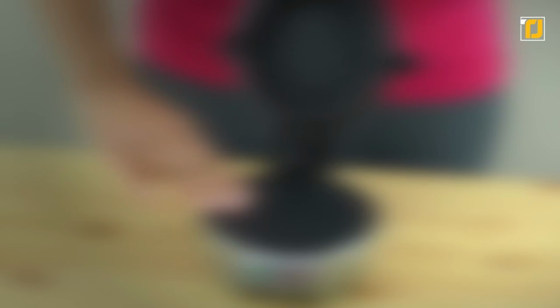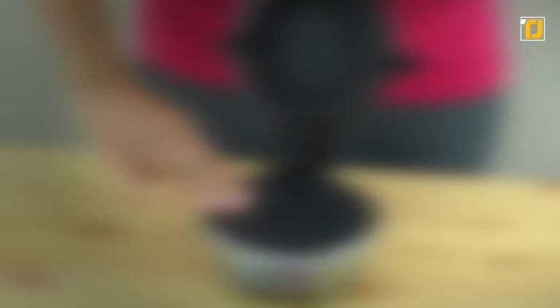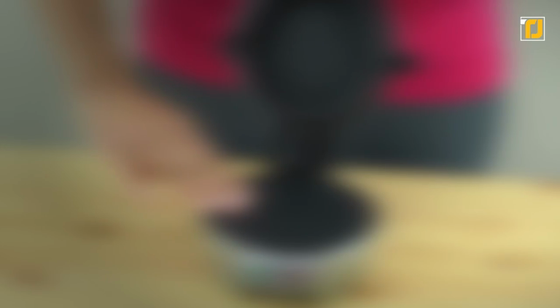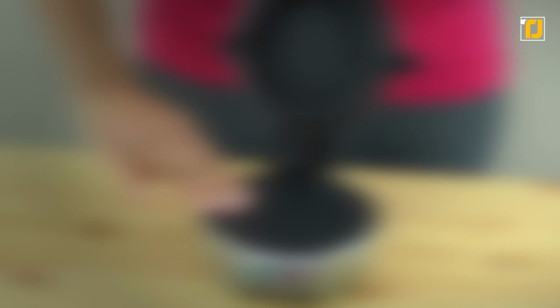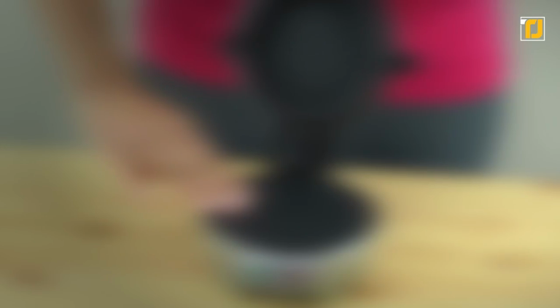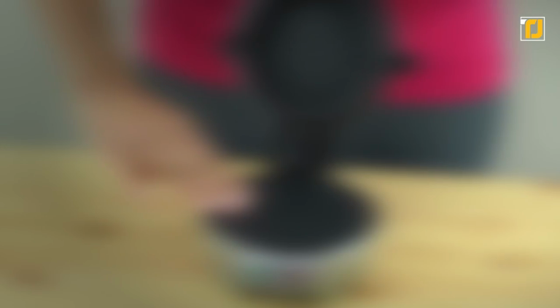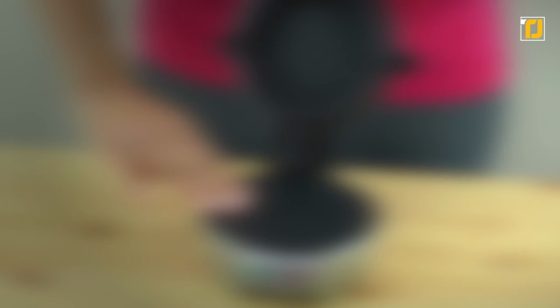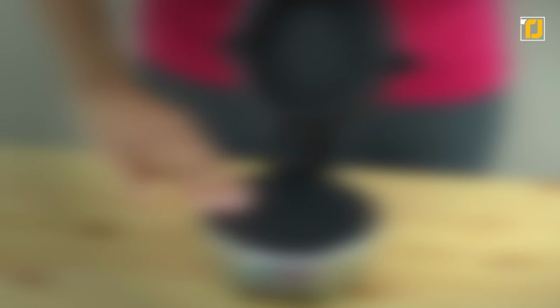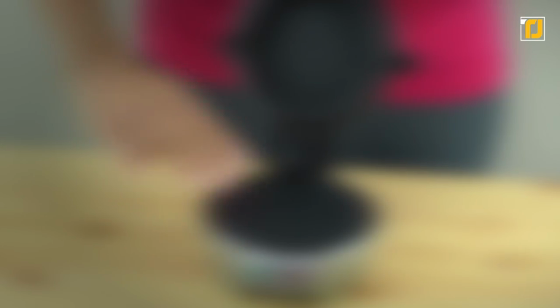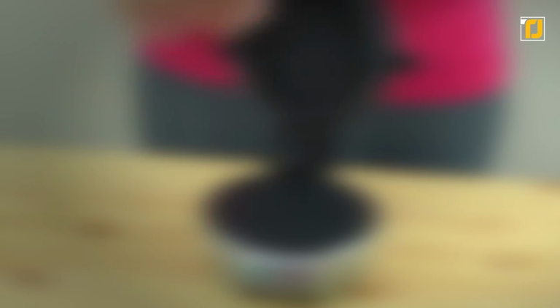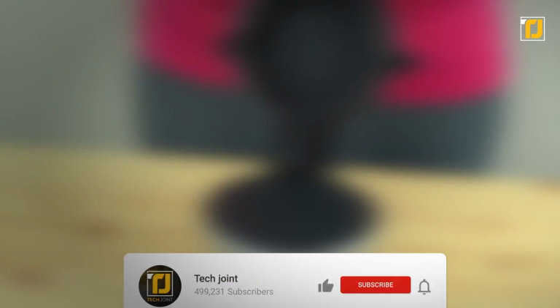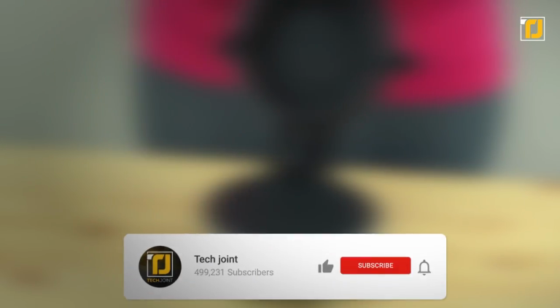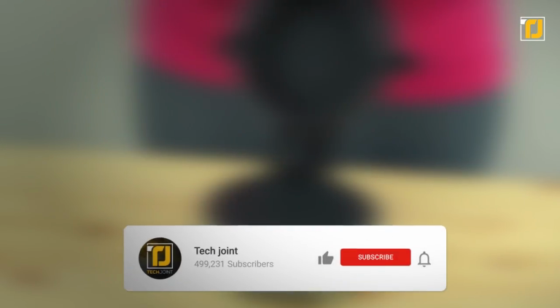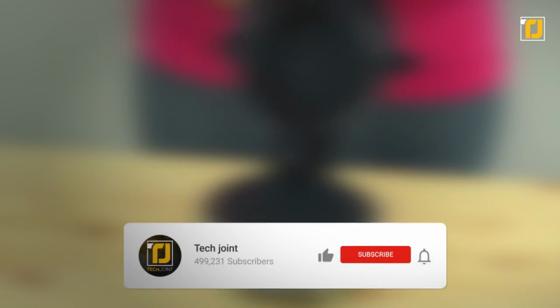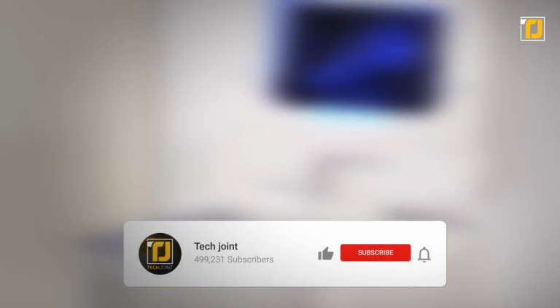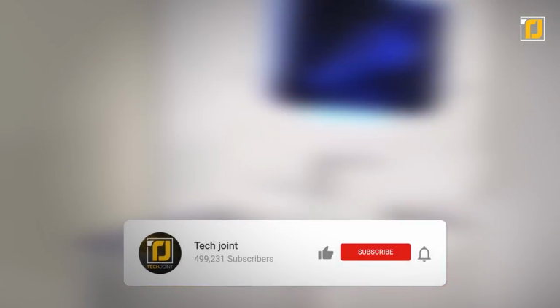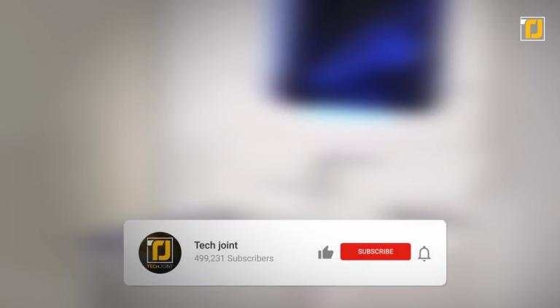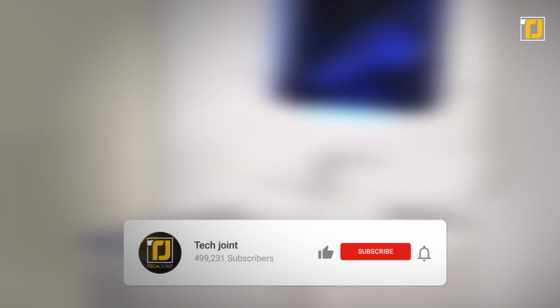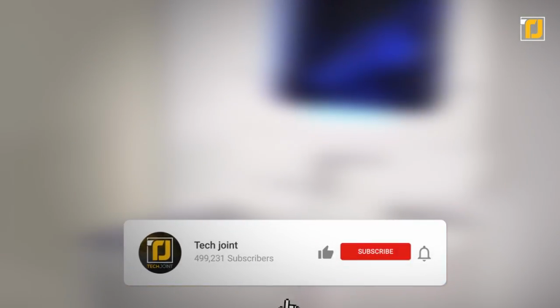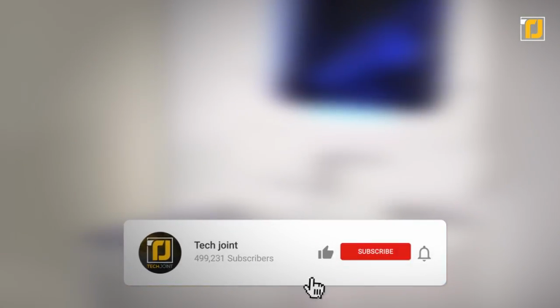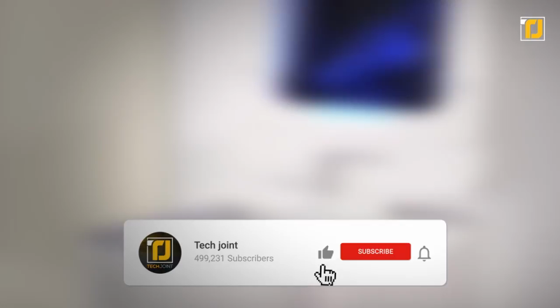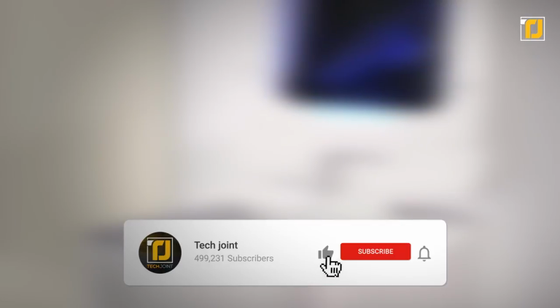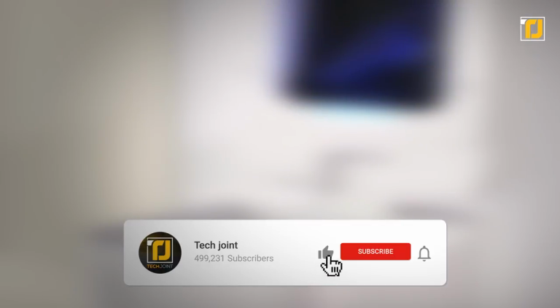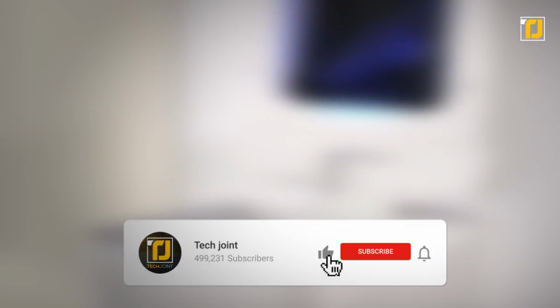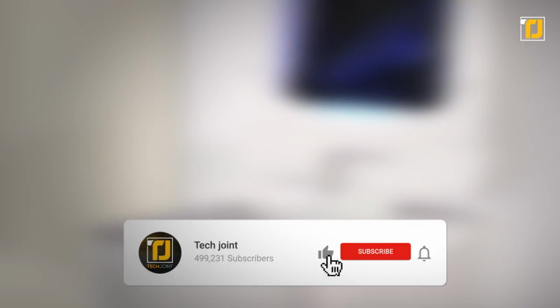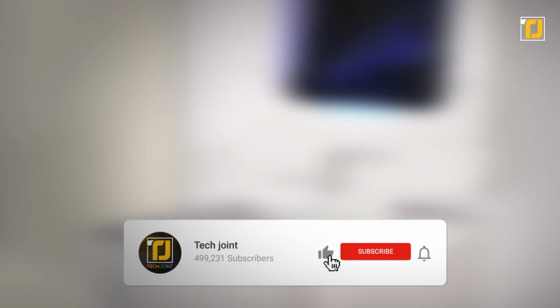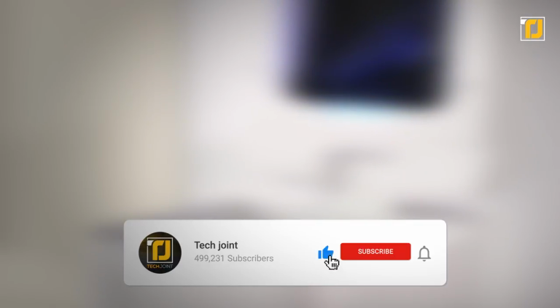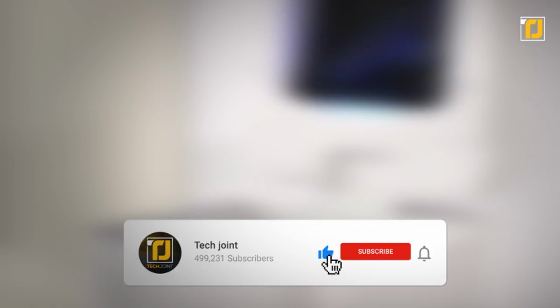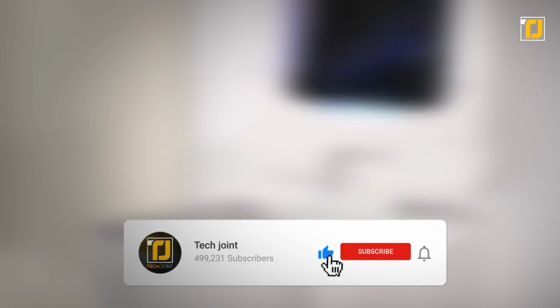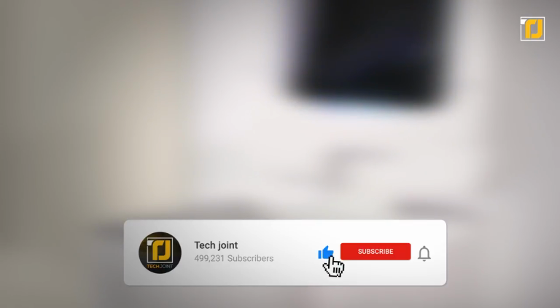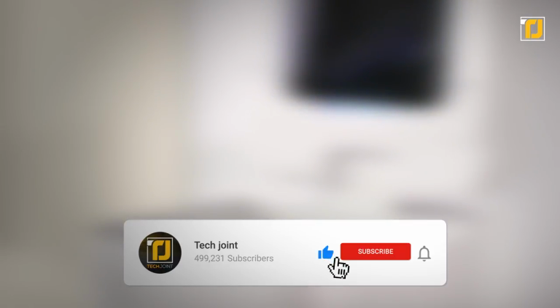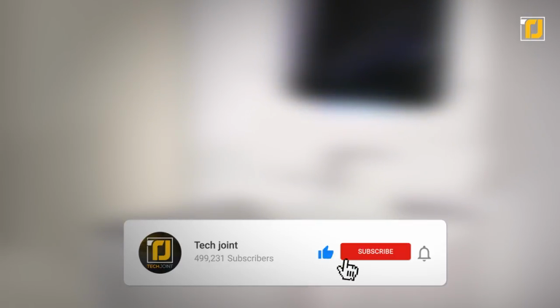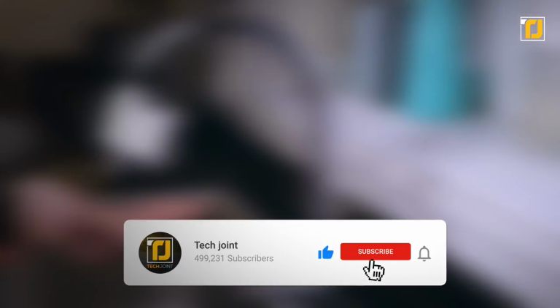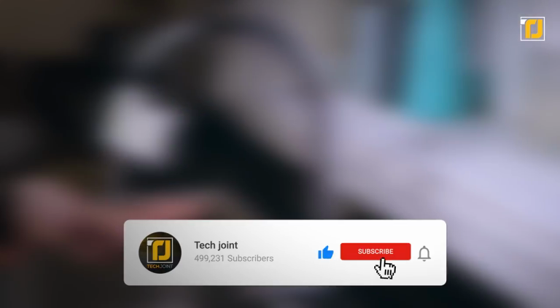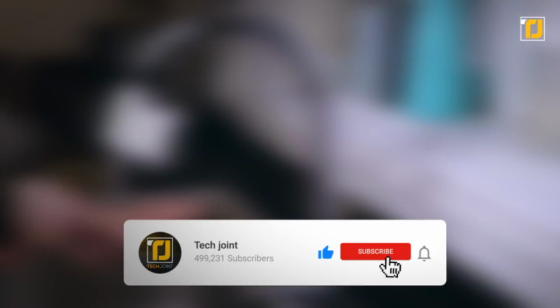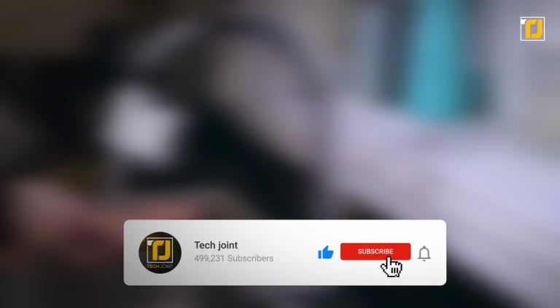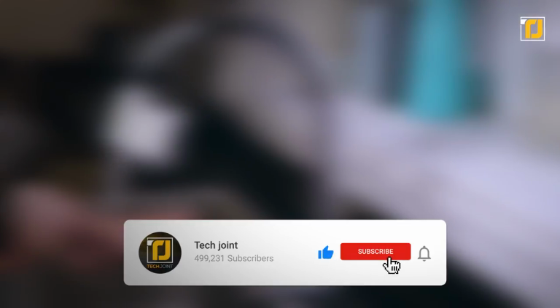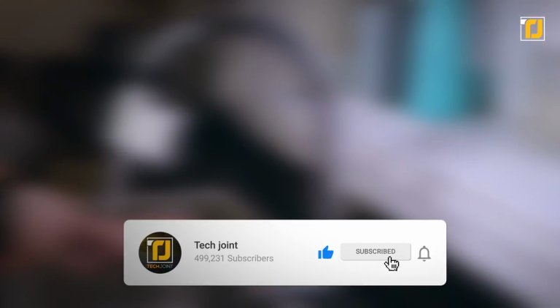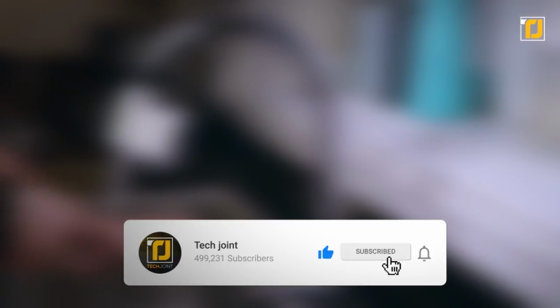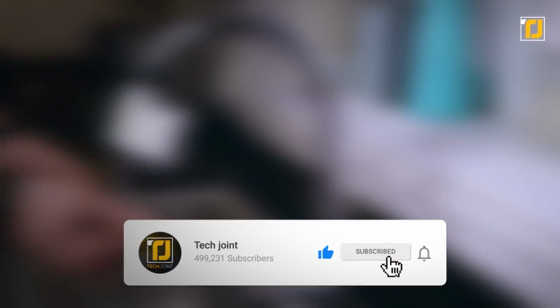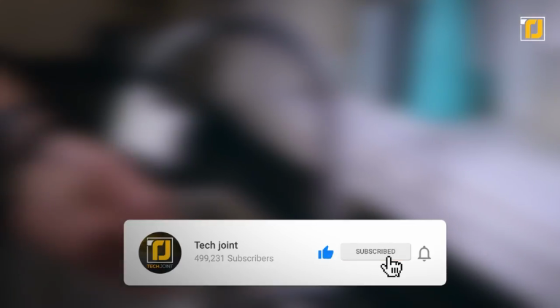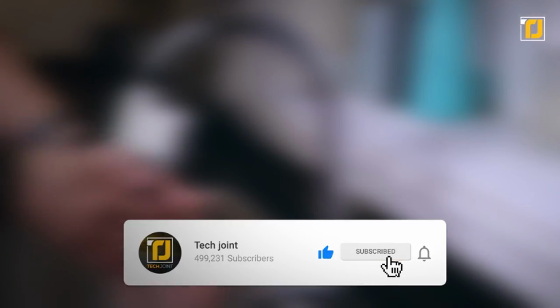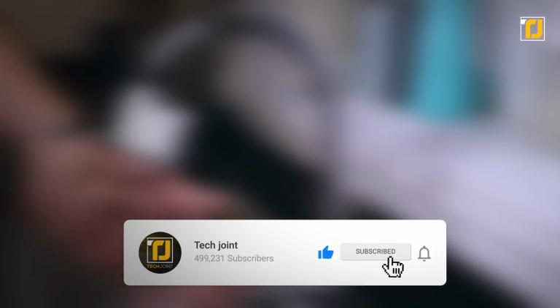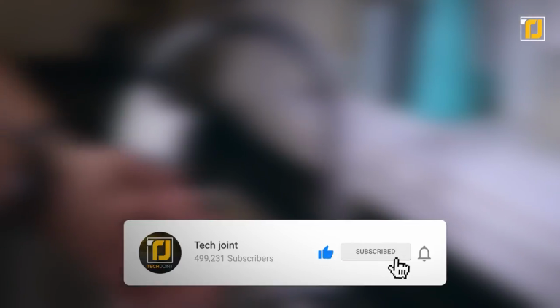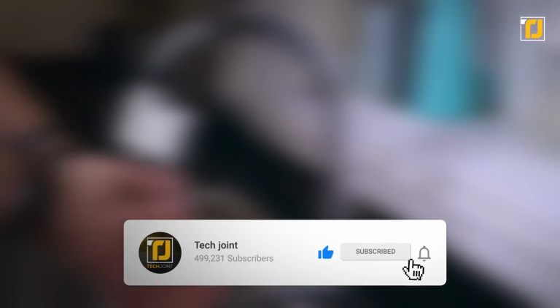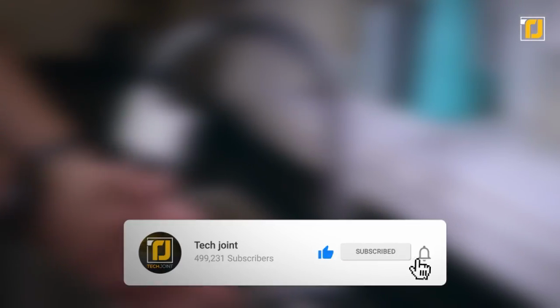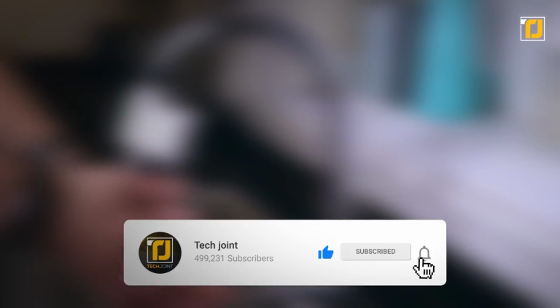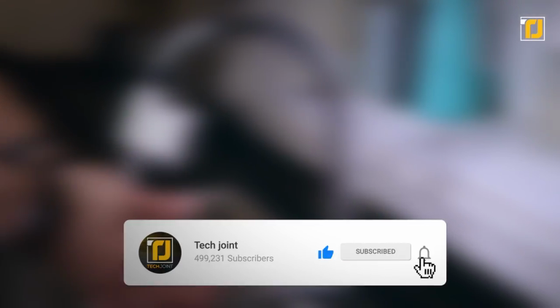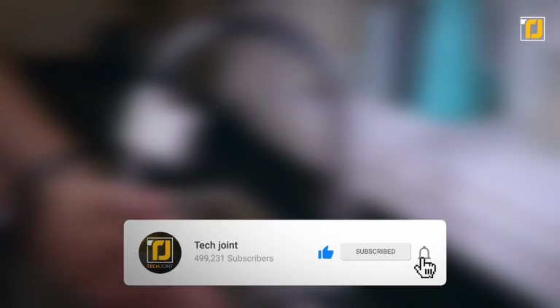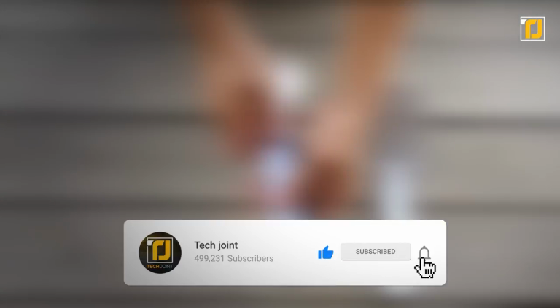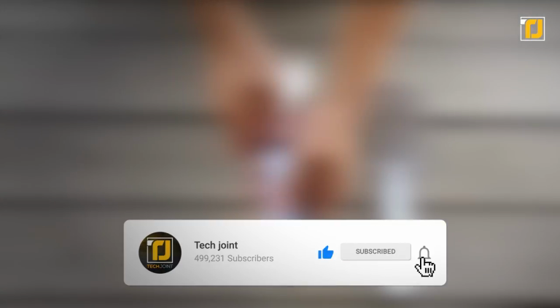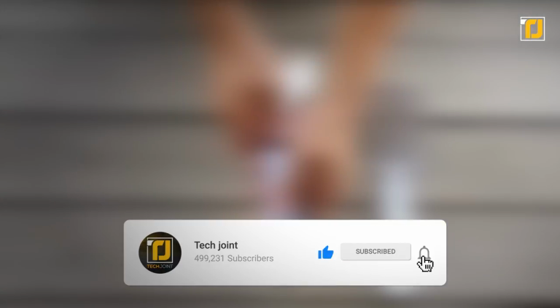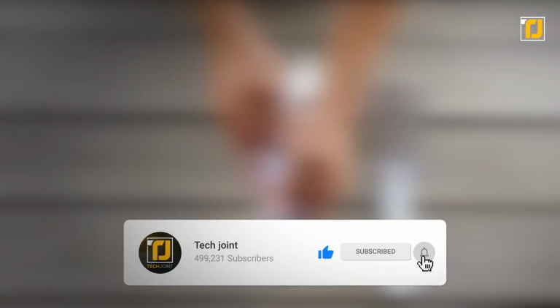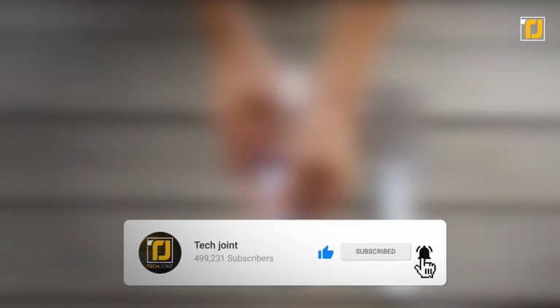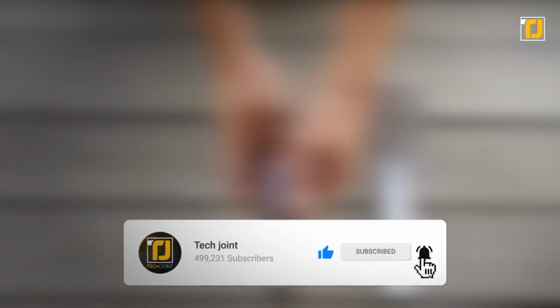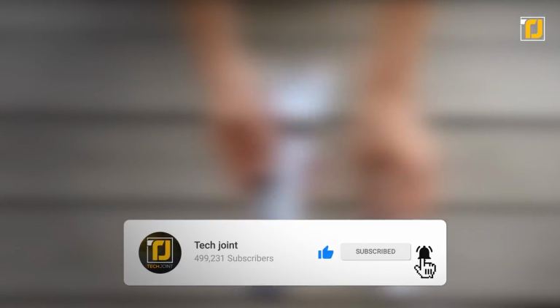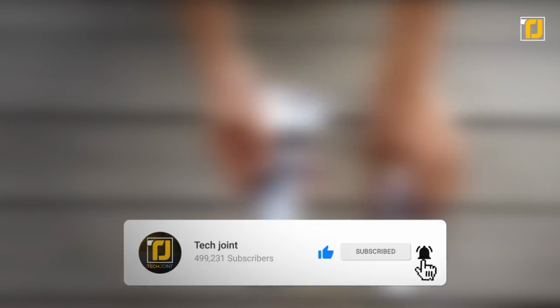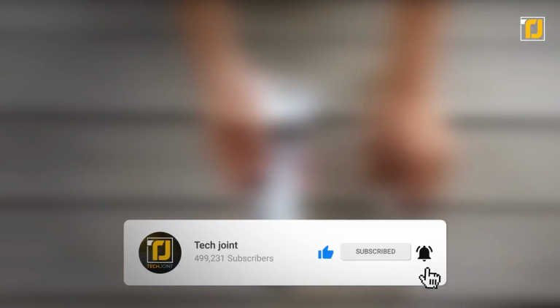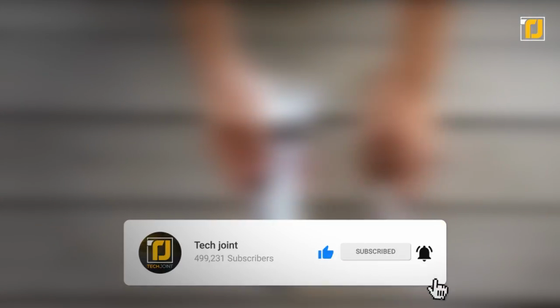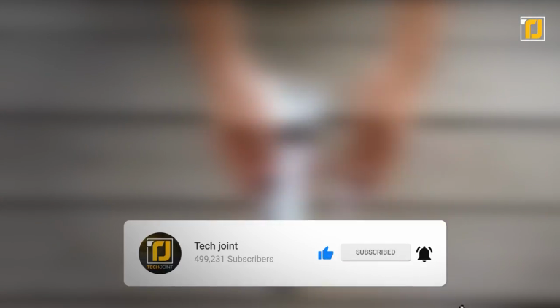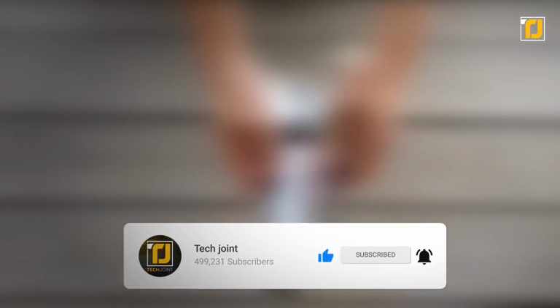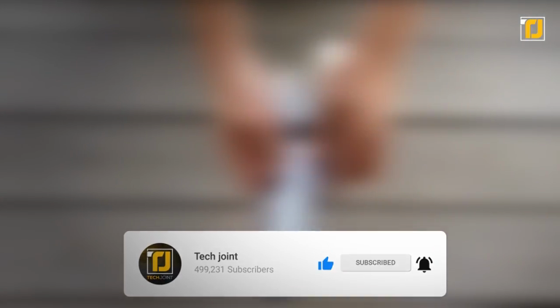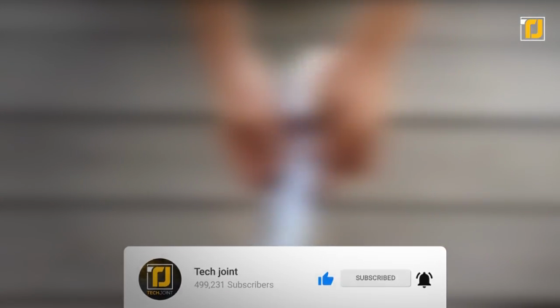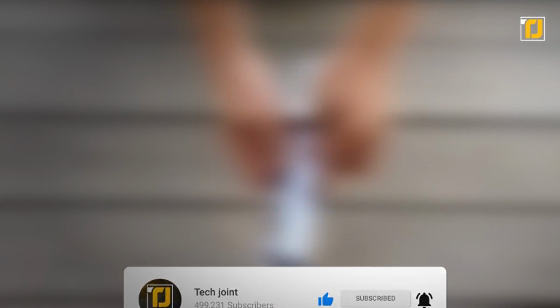Comment below which of these gadgets you can see yourself using in the kitchen. Don't forget to like the video, subscribe to Tech Joint, and we'll see you in the next one.